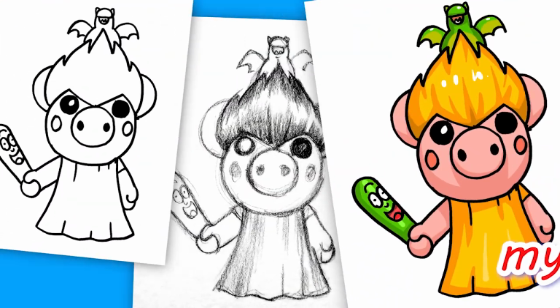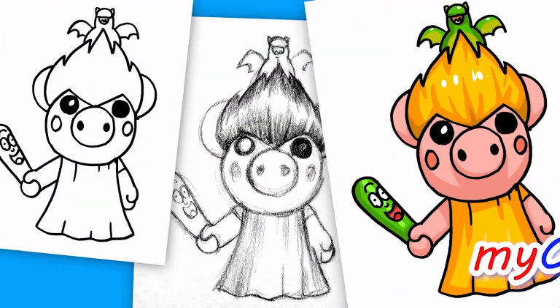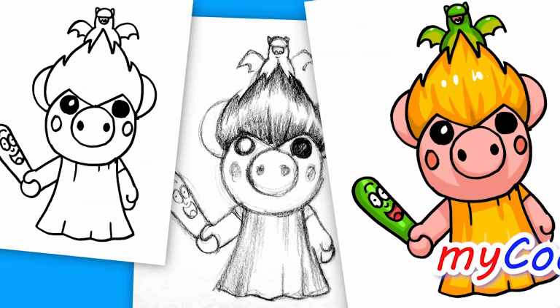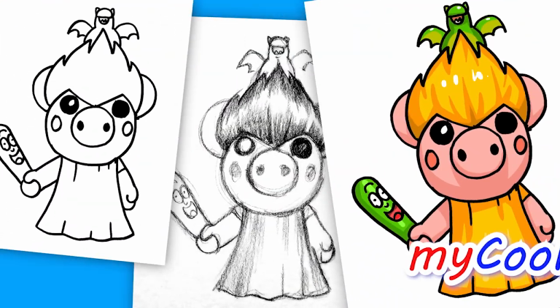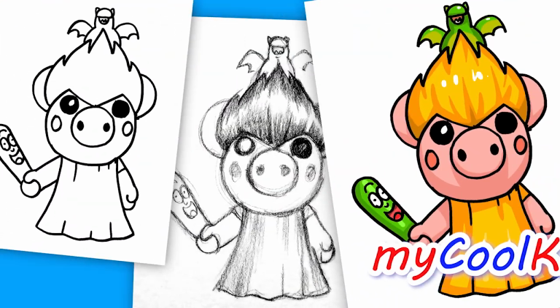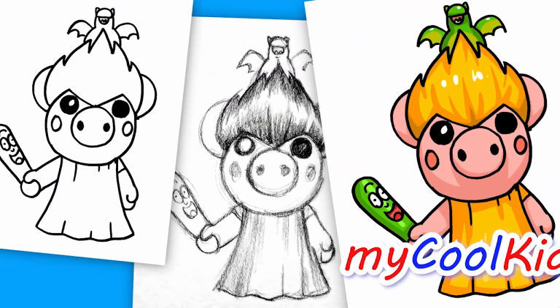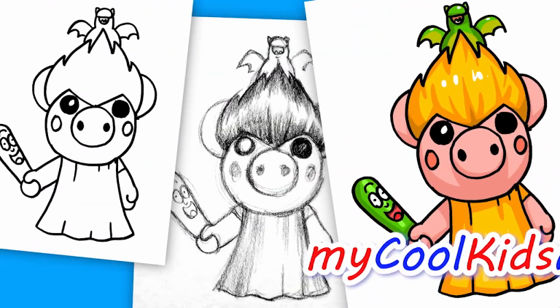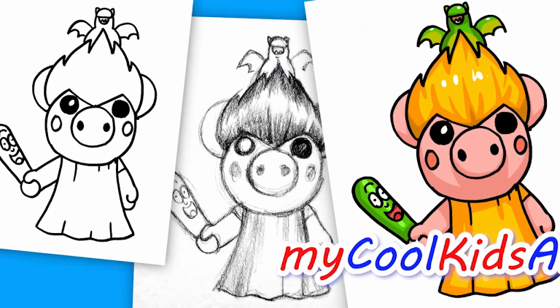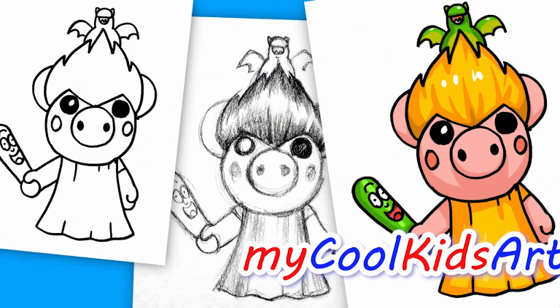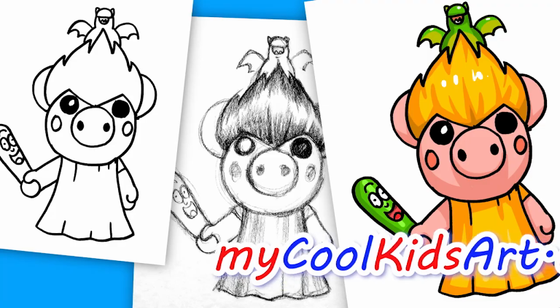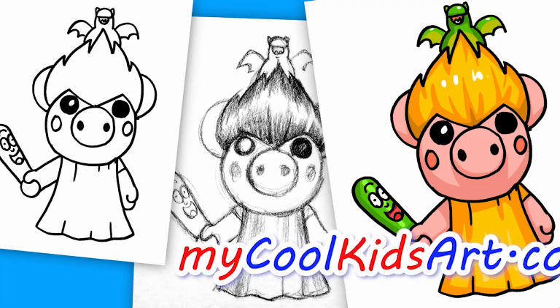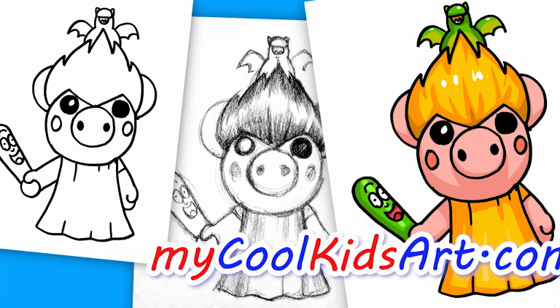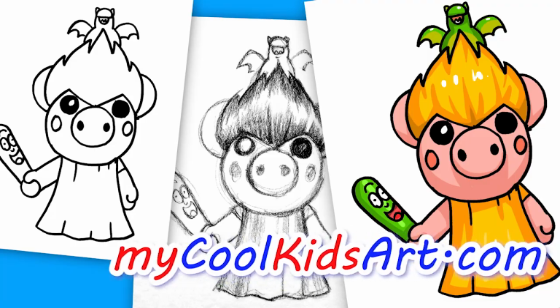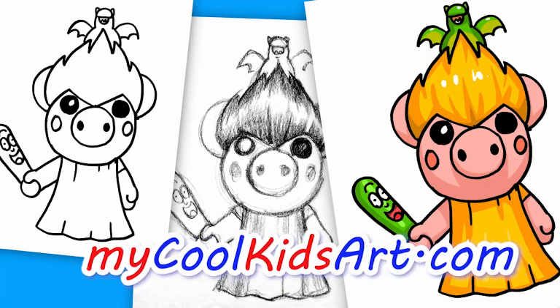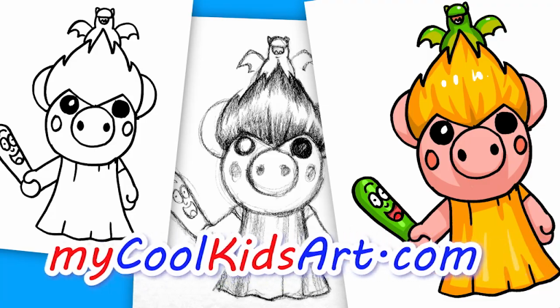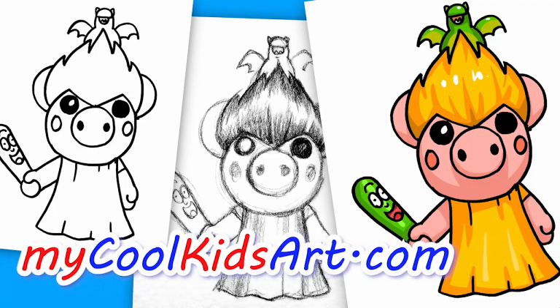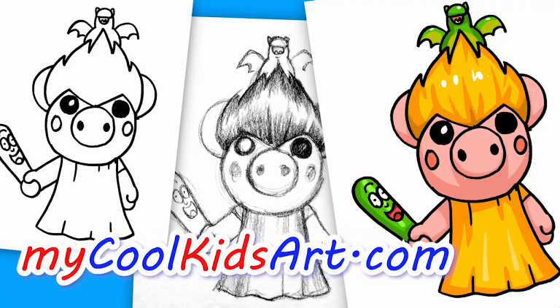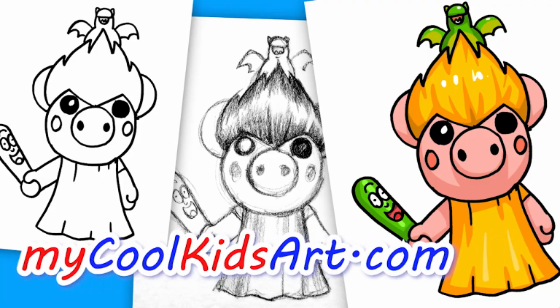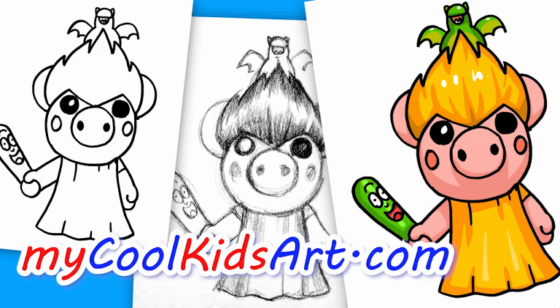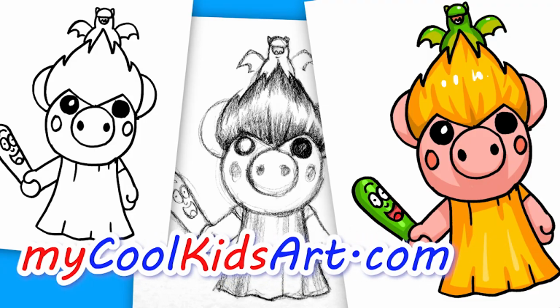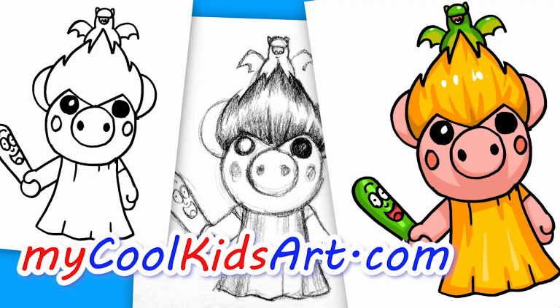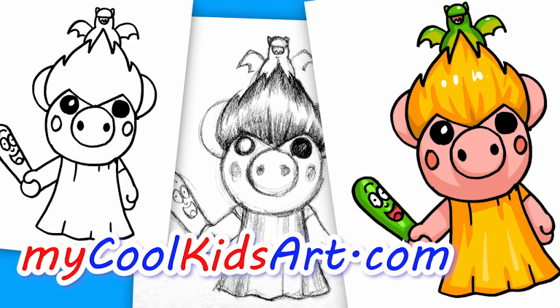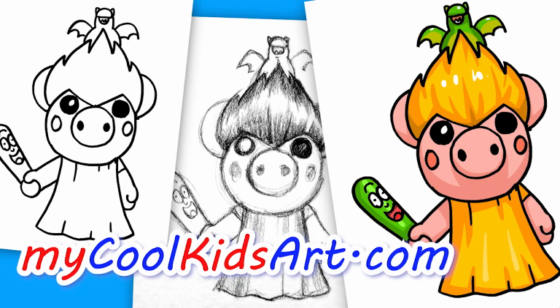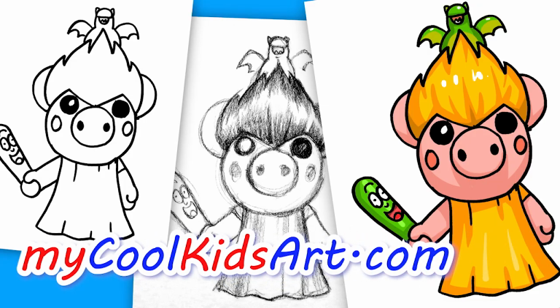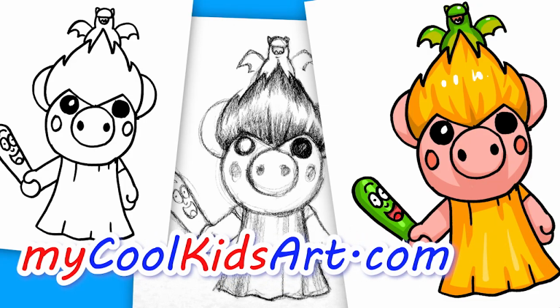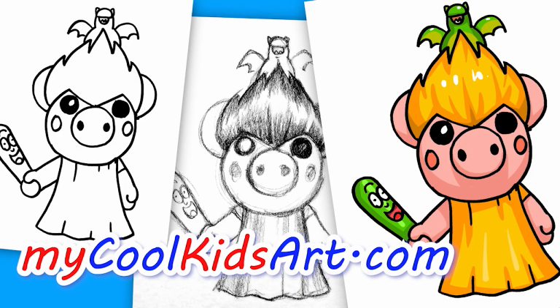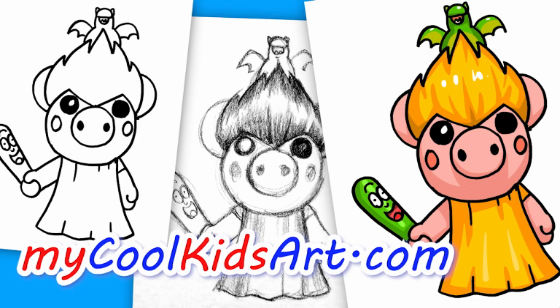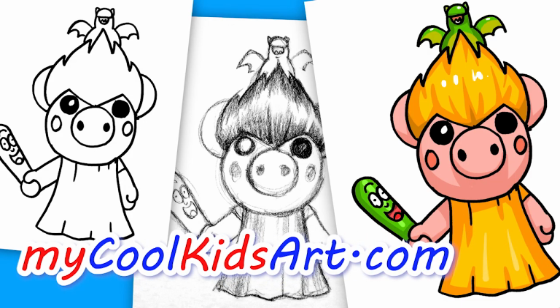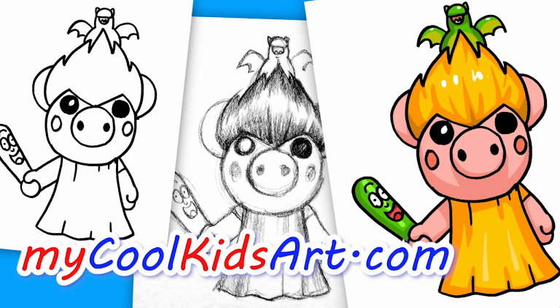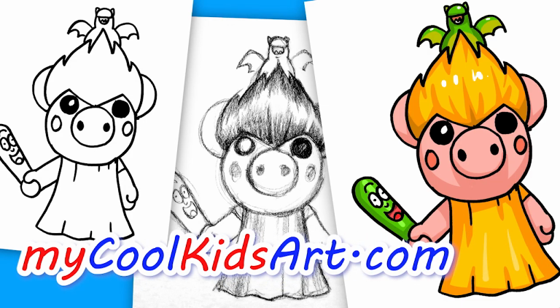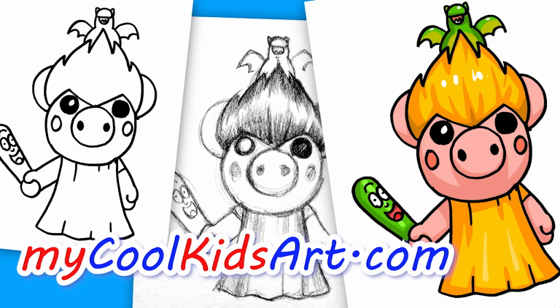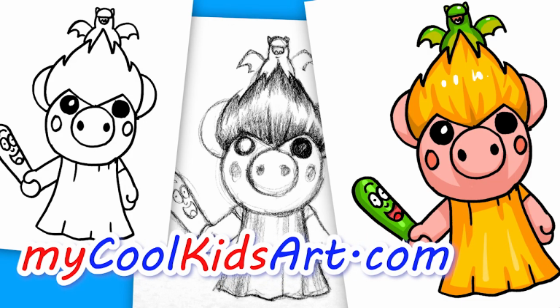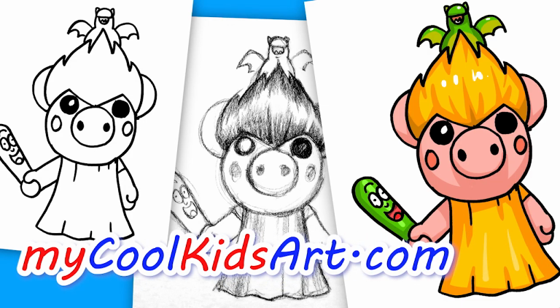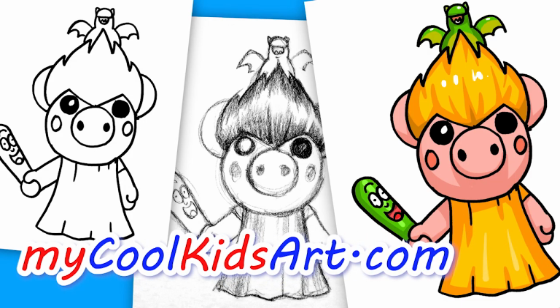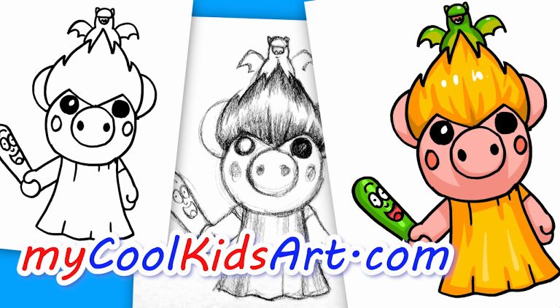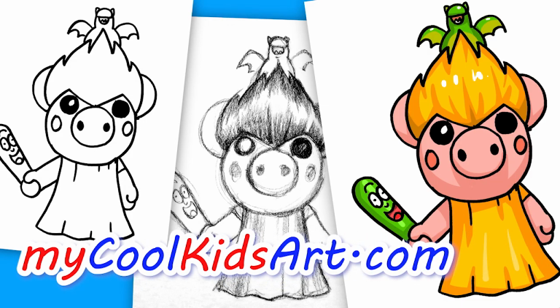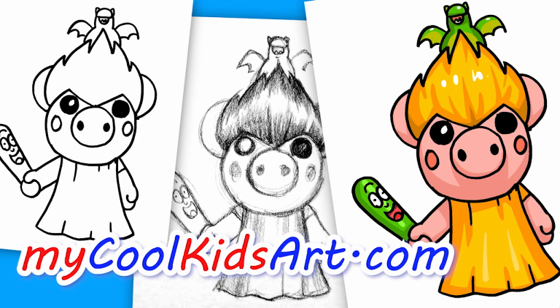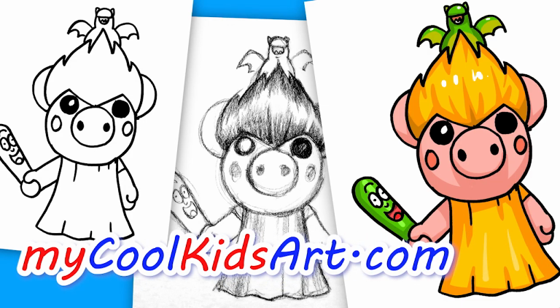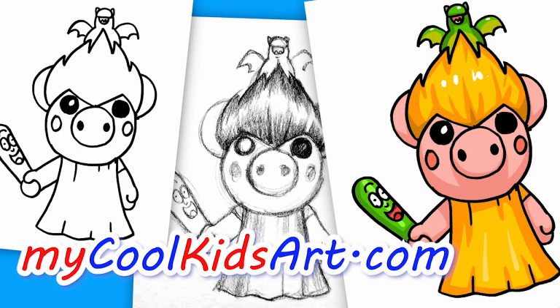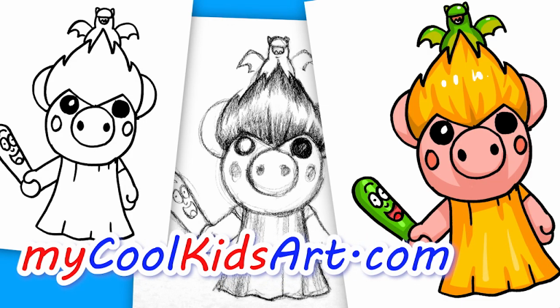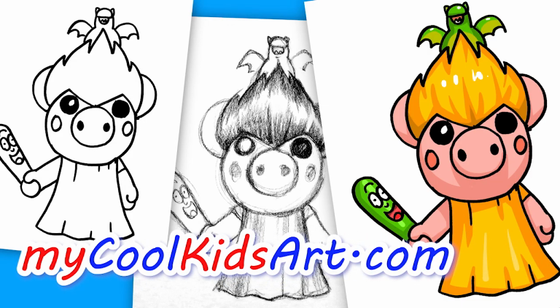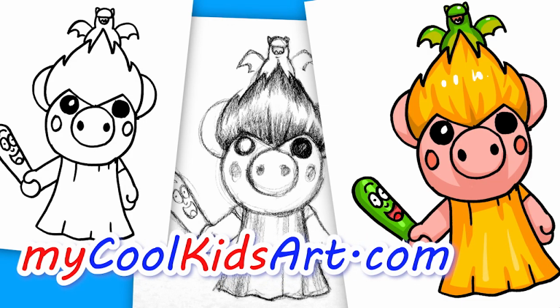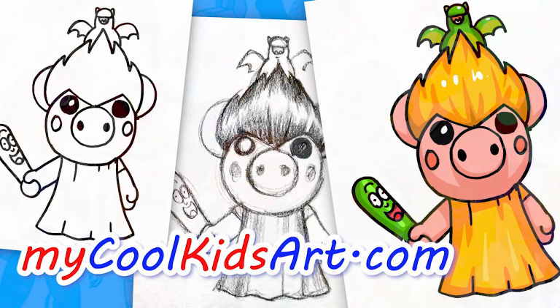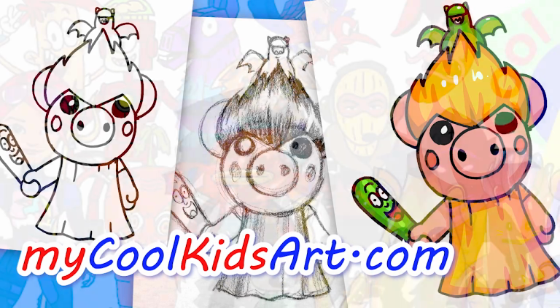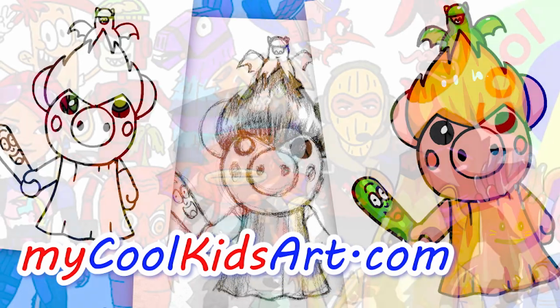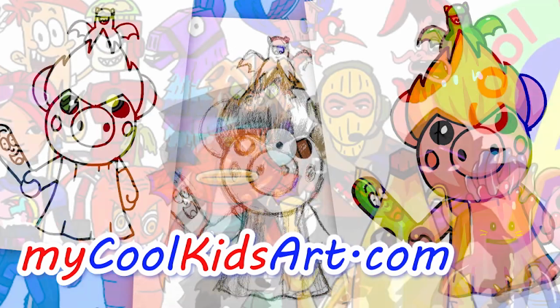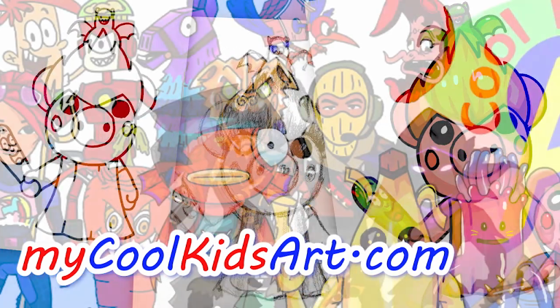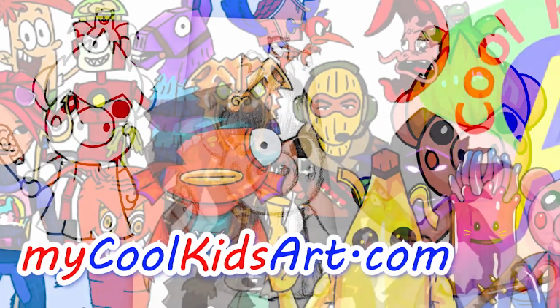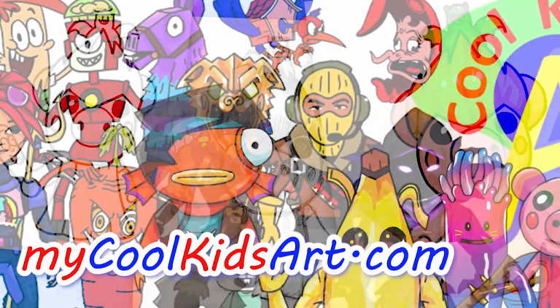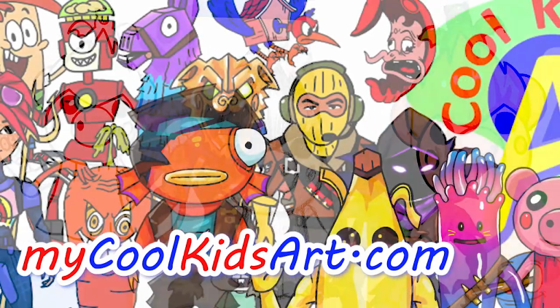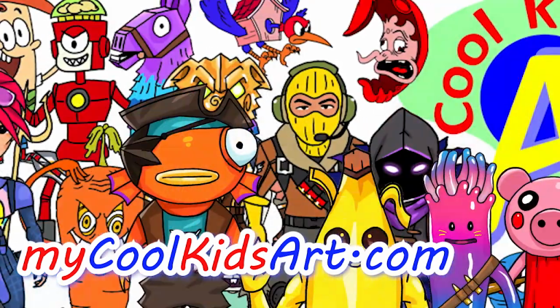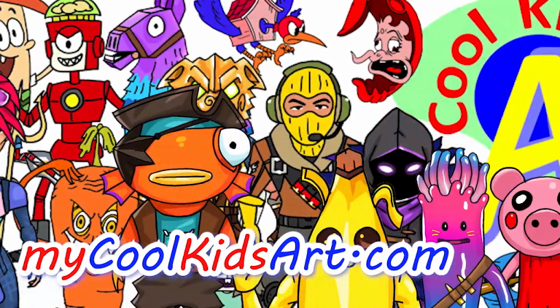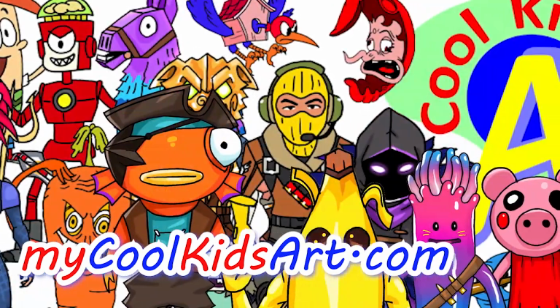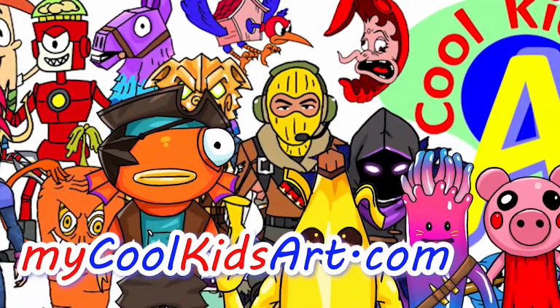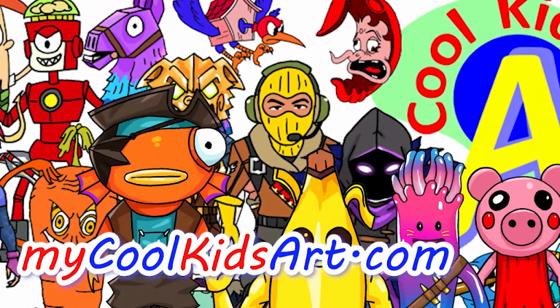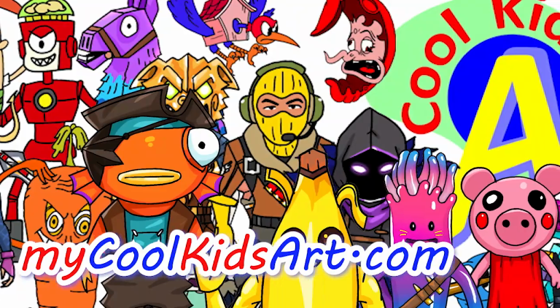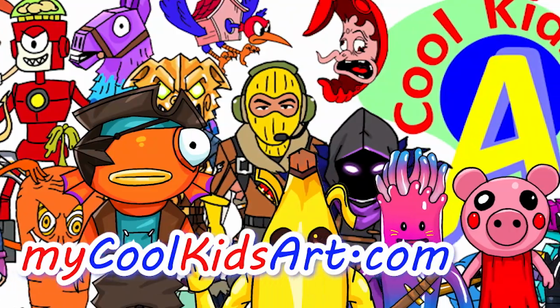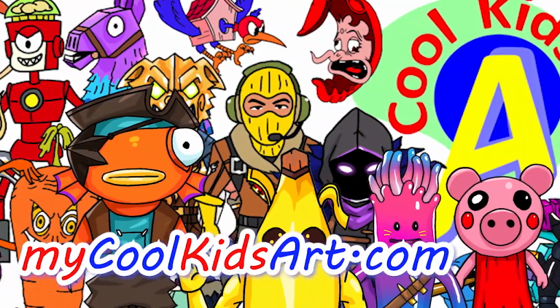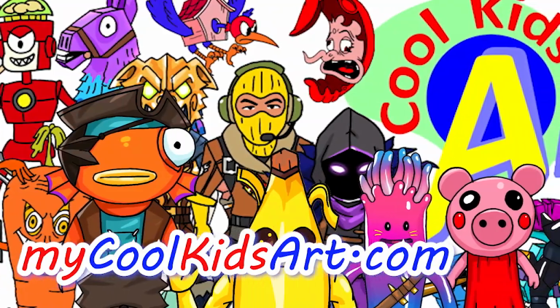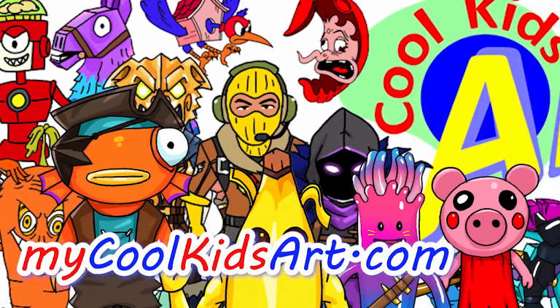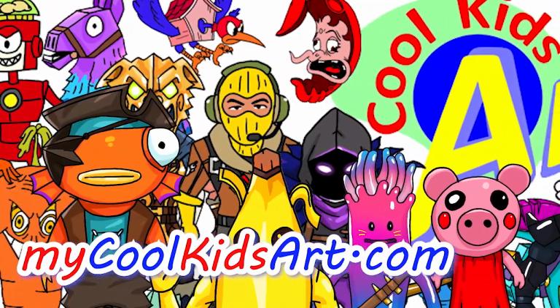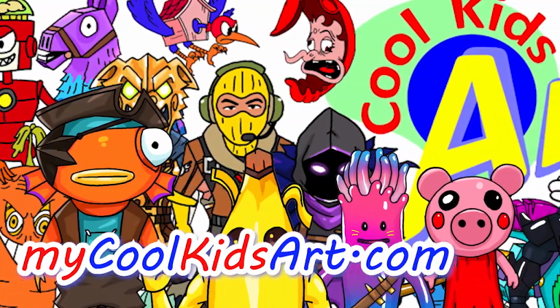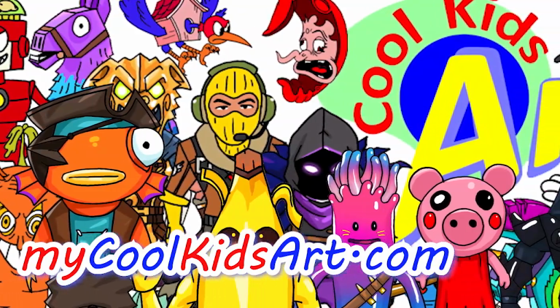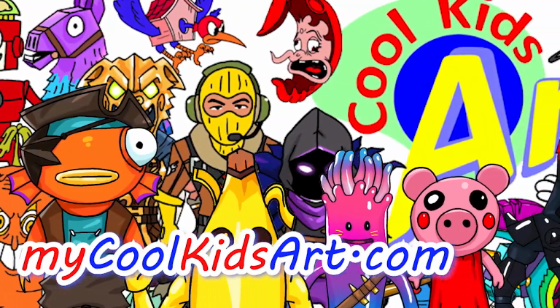And that is it for Sketchy. Hope you guys like the way it turned out. And if you do, please check out my other videos, and I will see you next time.